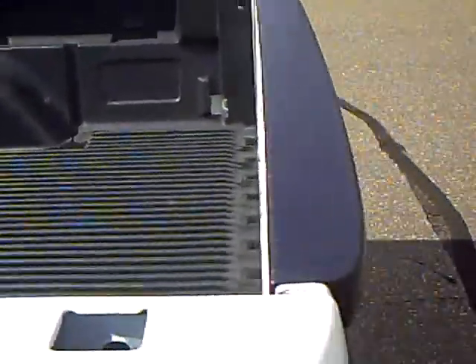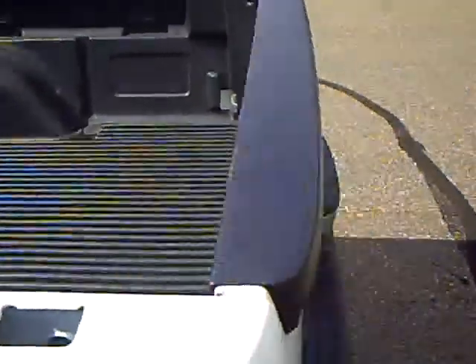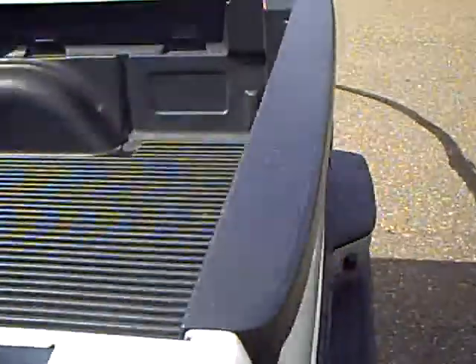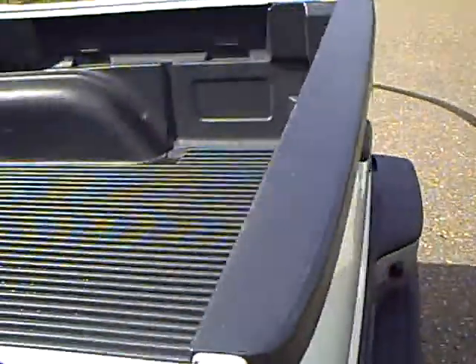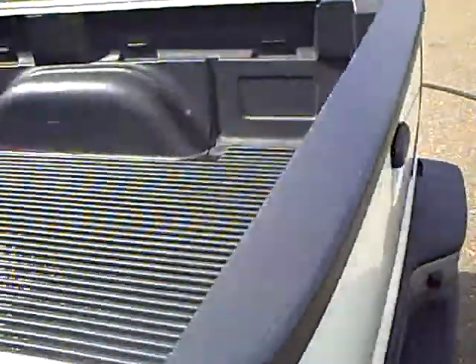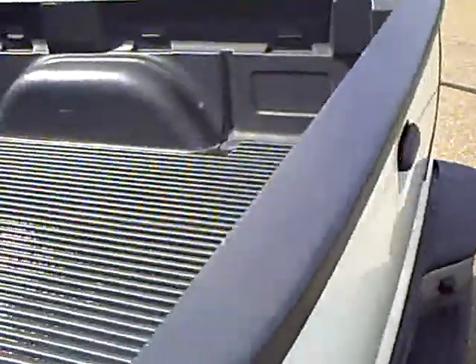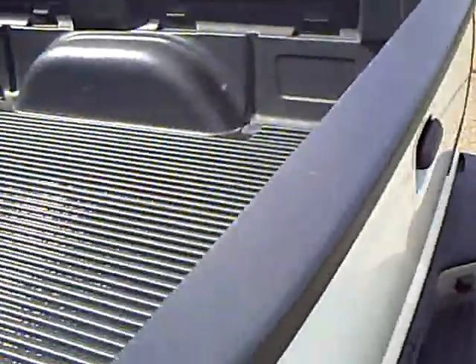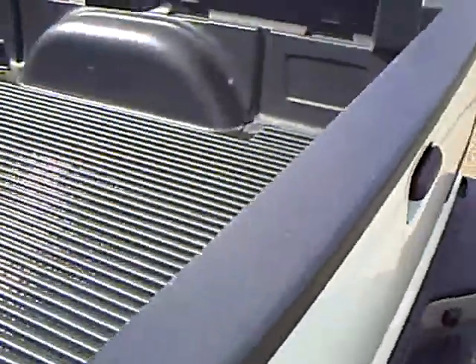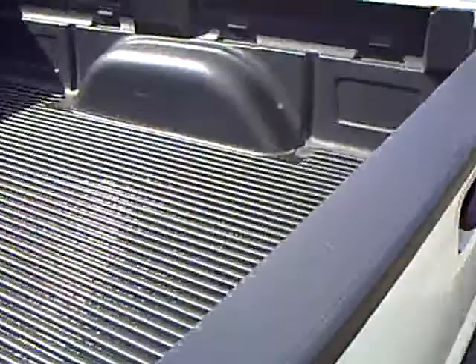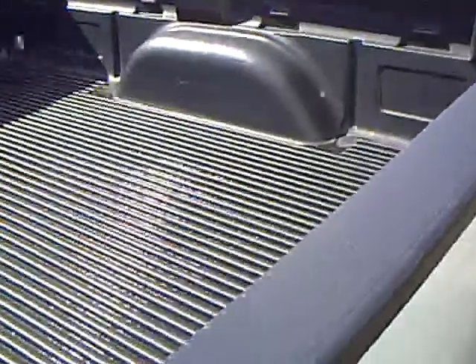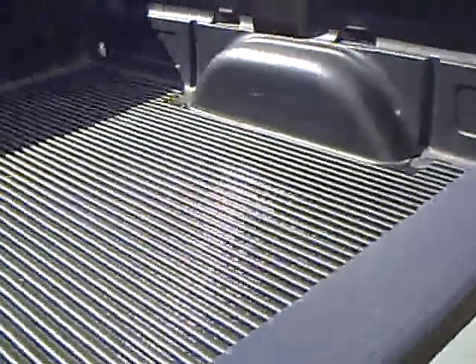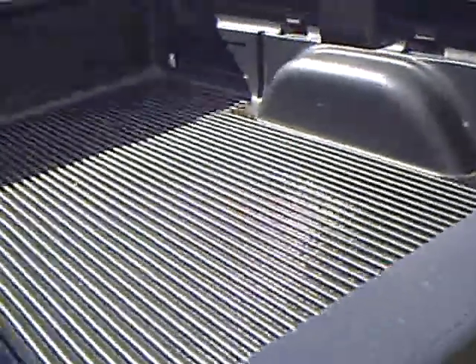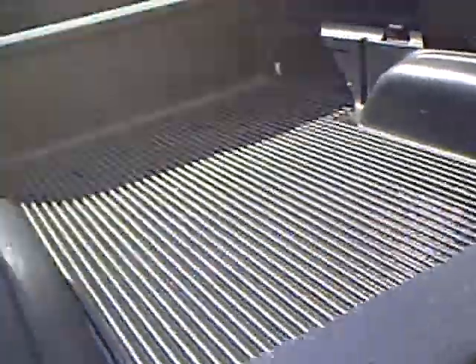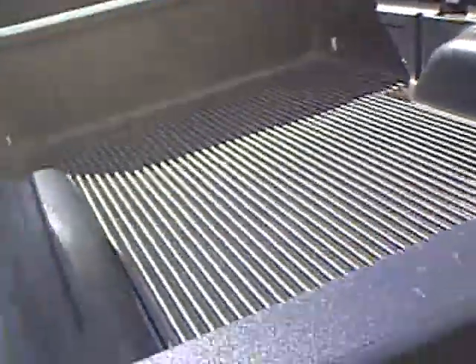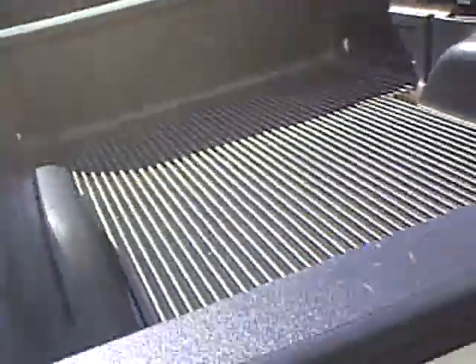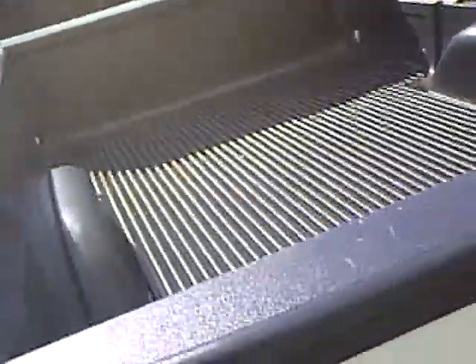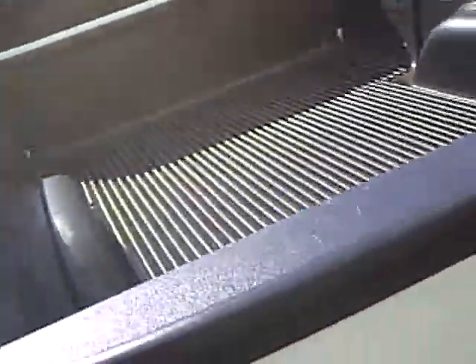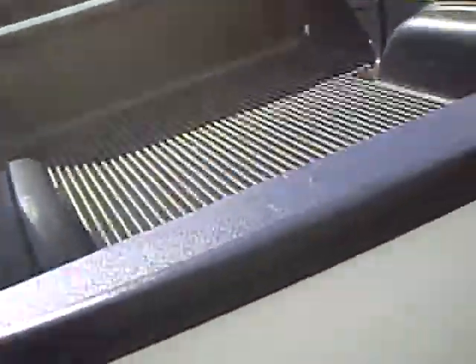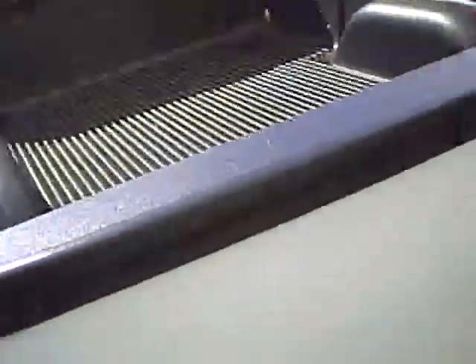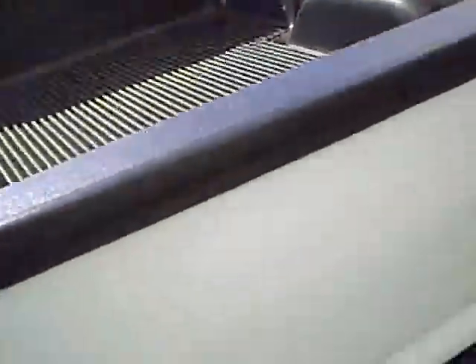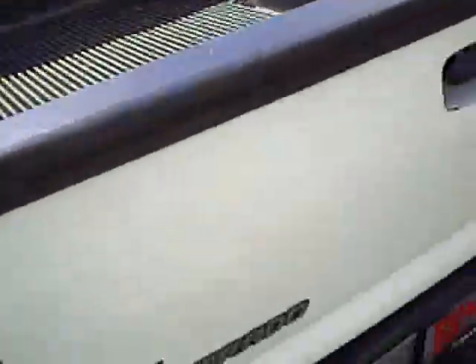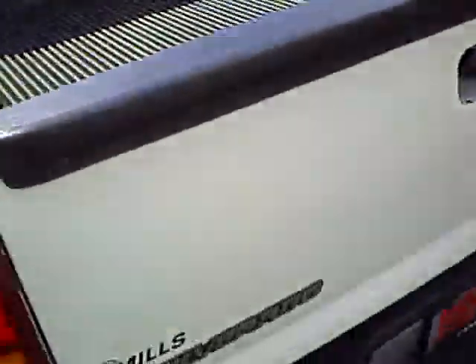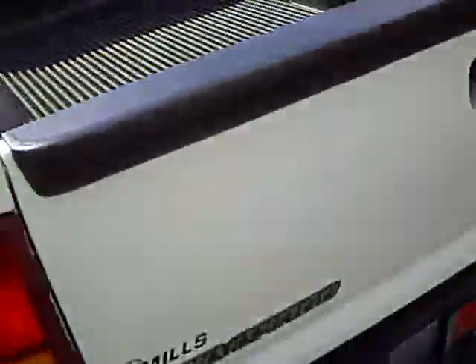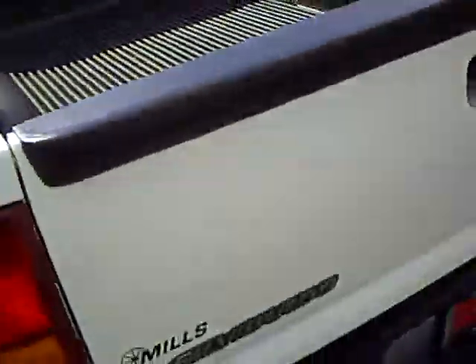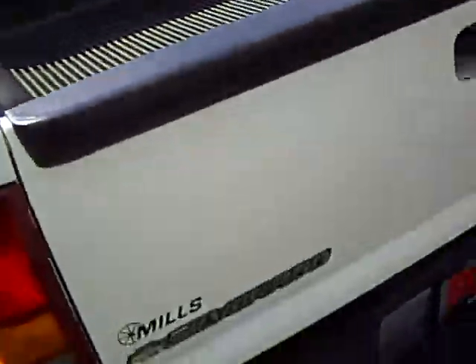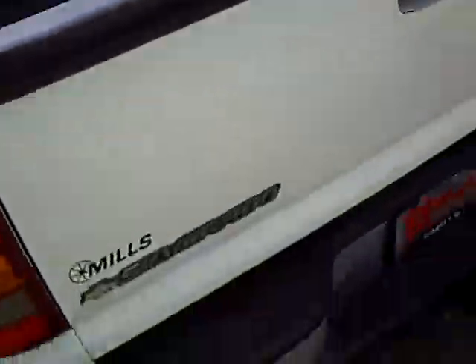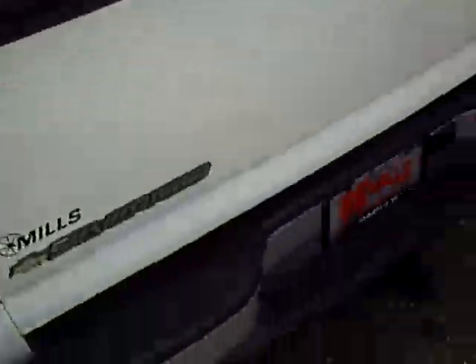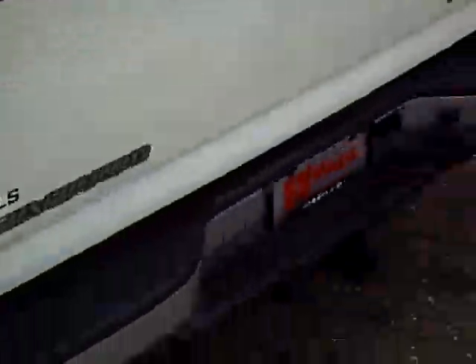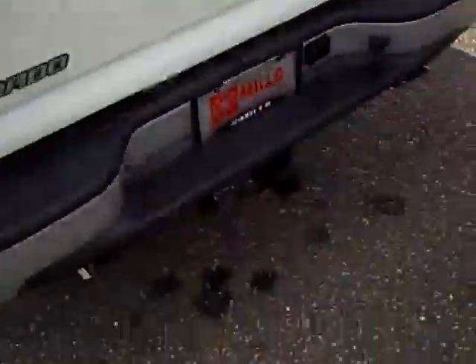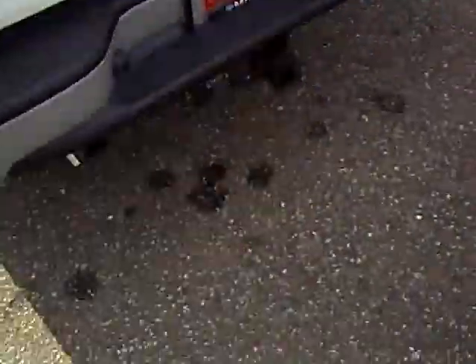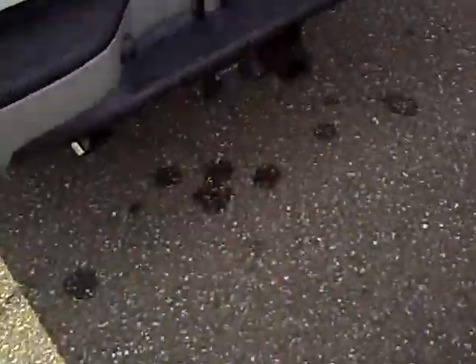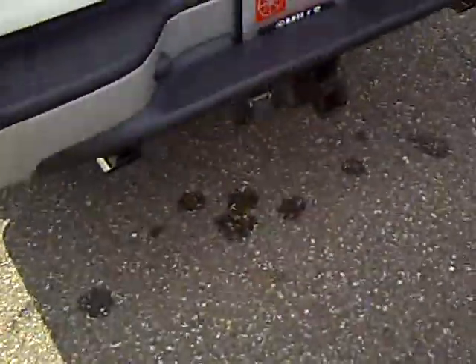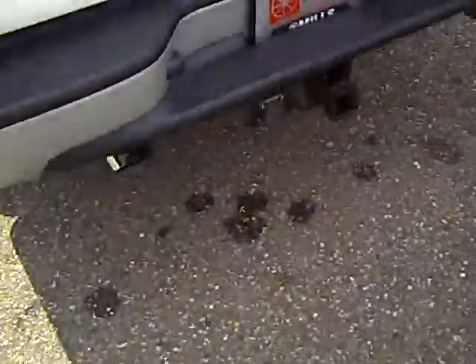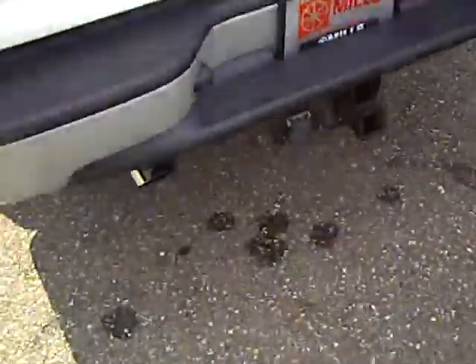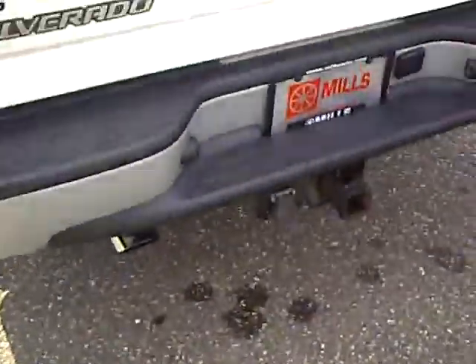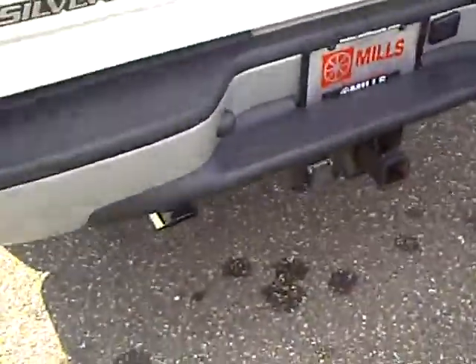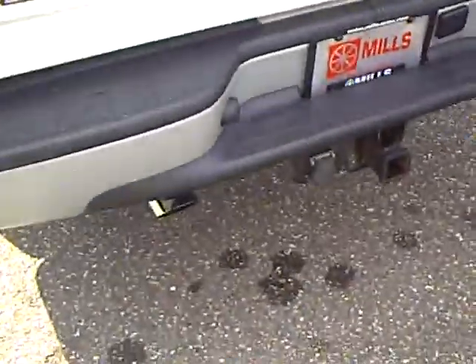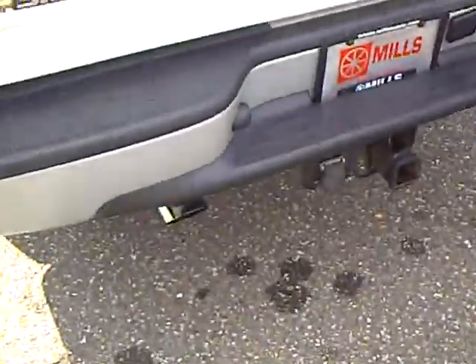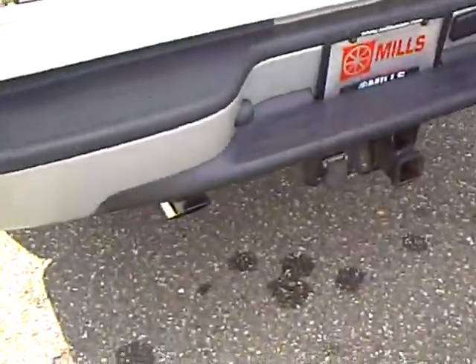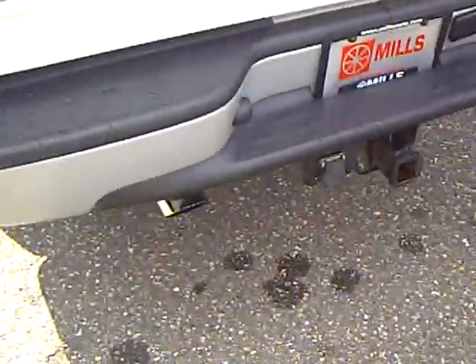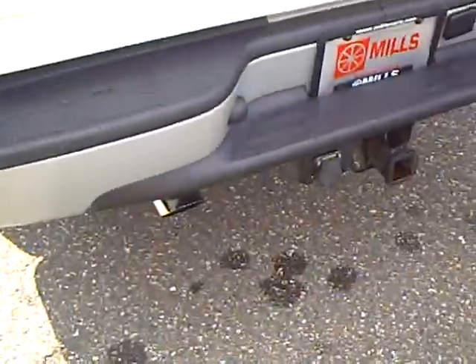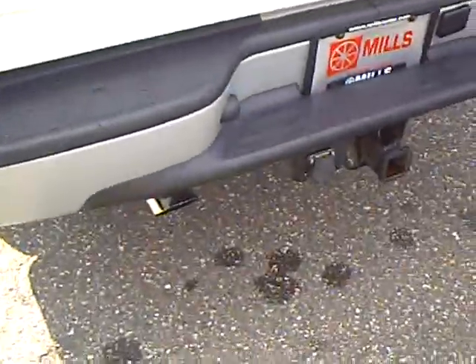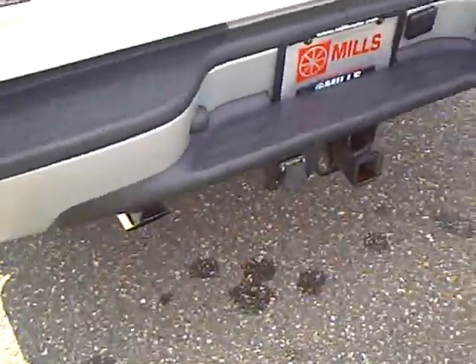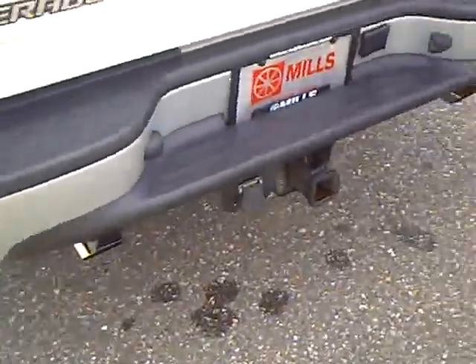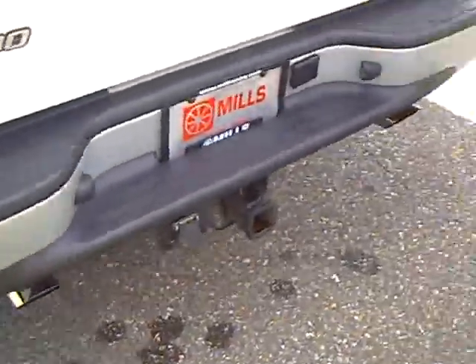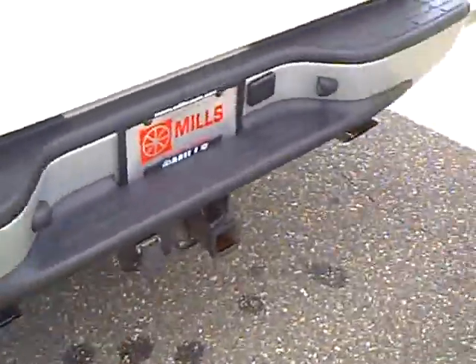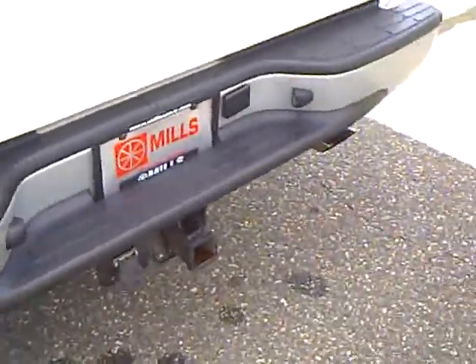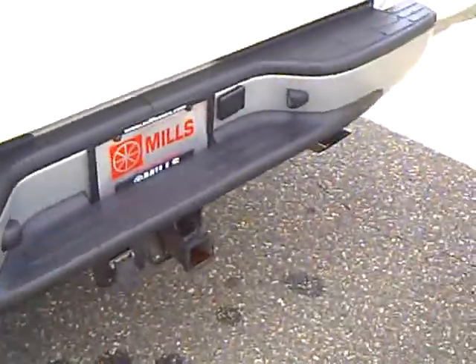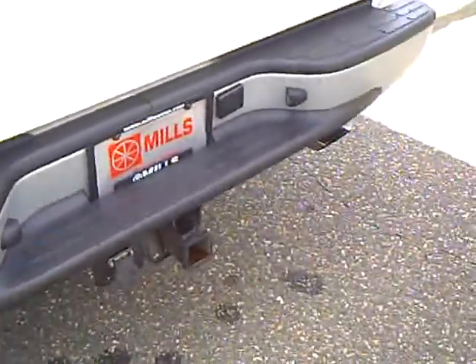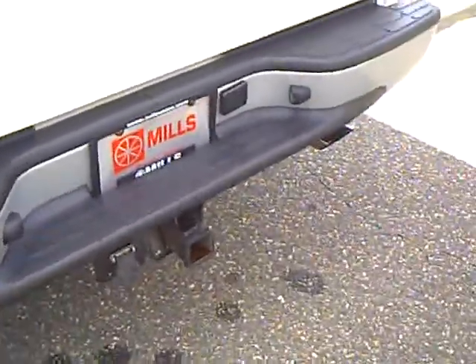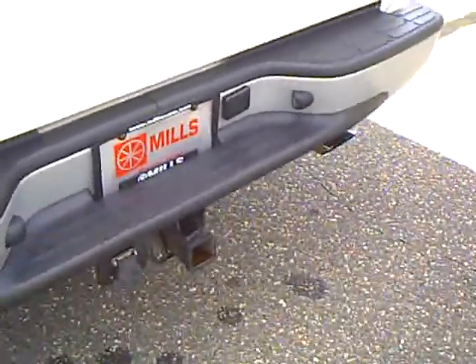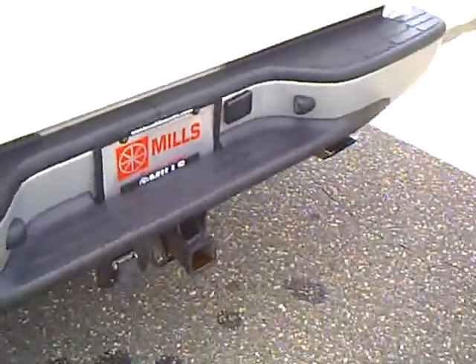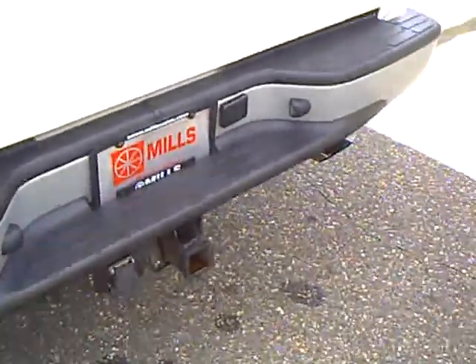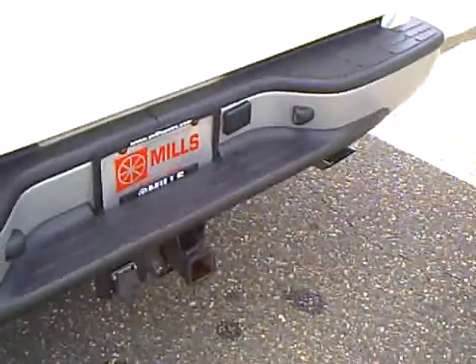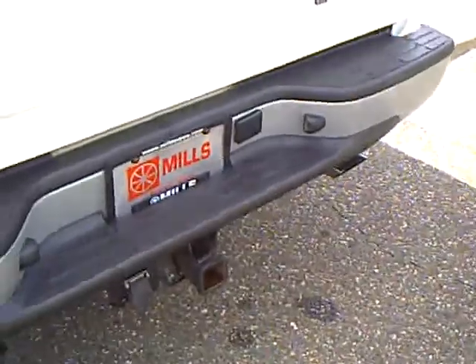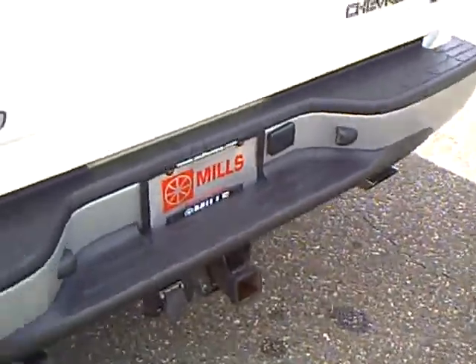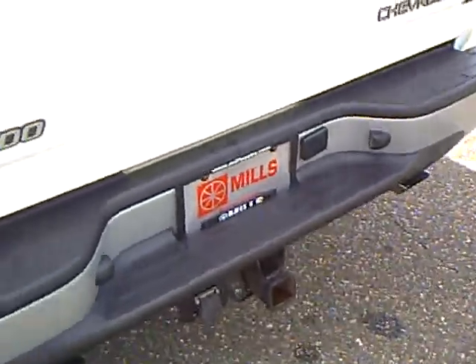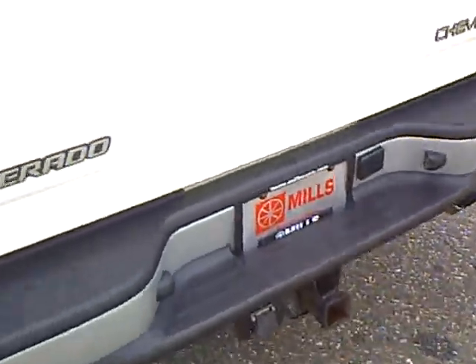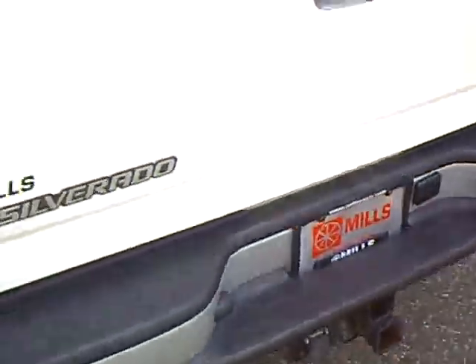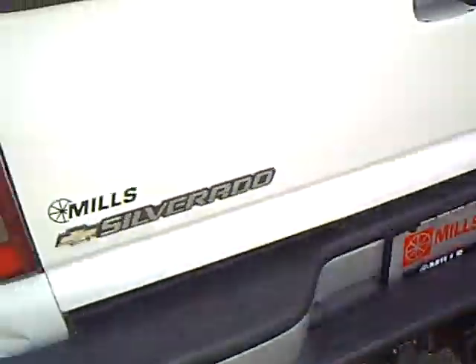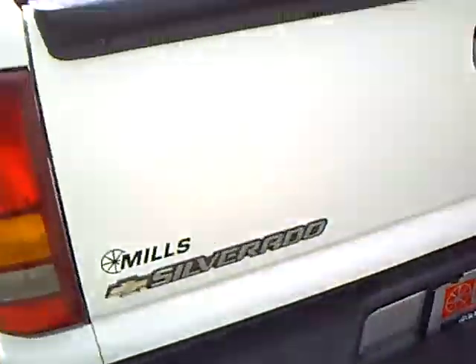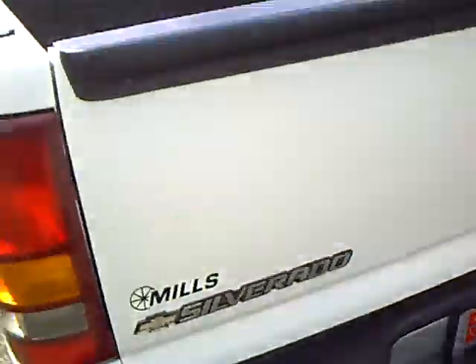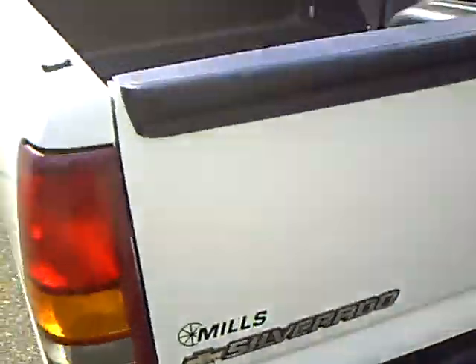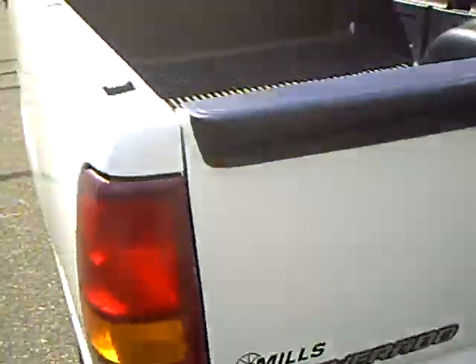It has a bed liner in the back. It is the full eight-foot box, so you've got plenty of room to haul plywood and such. It does have dual exhaust and the trailer tow package.